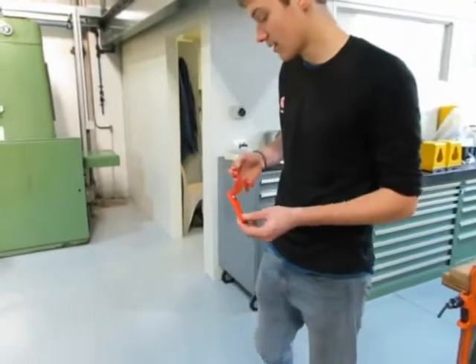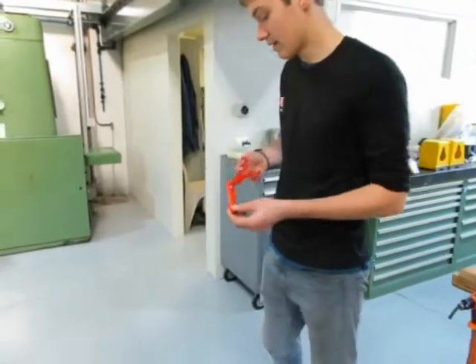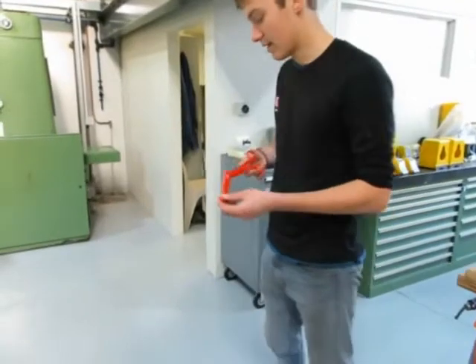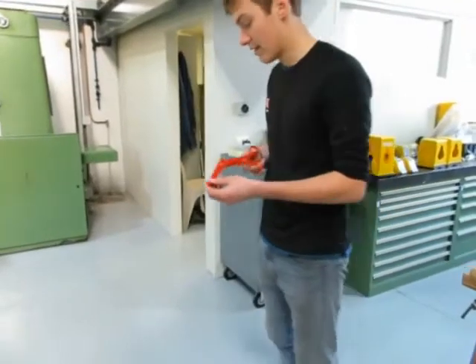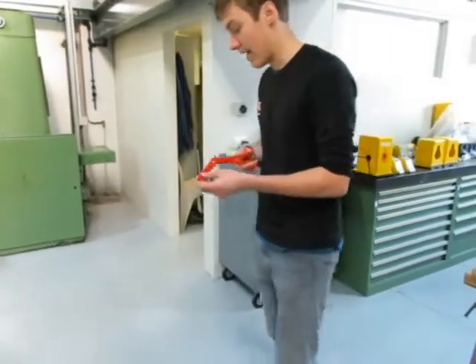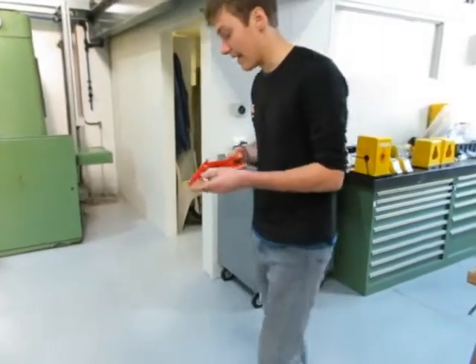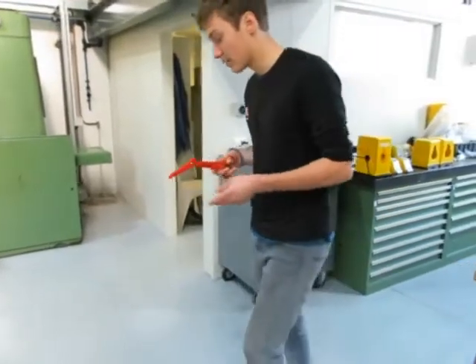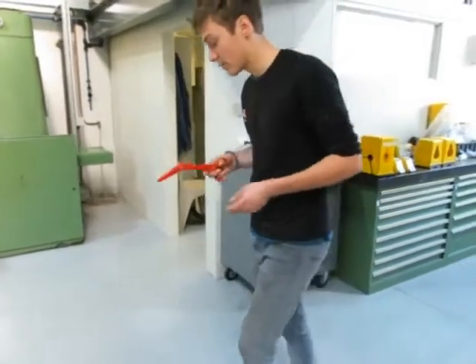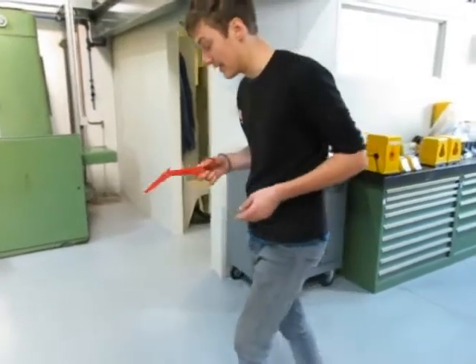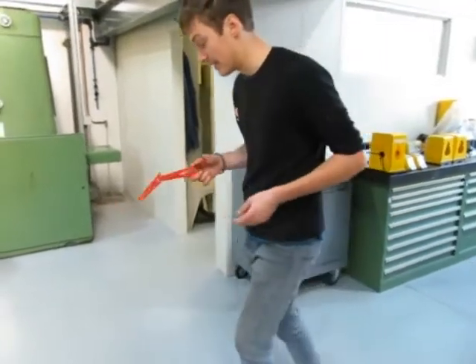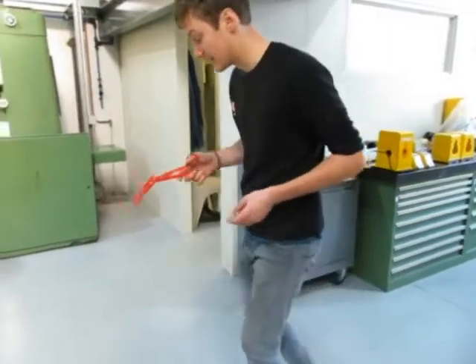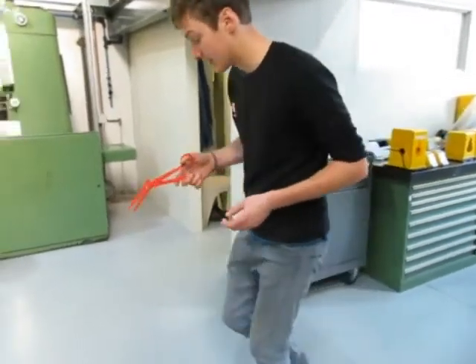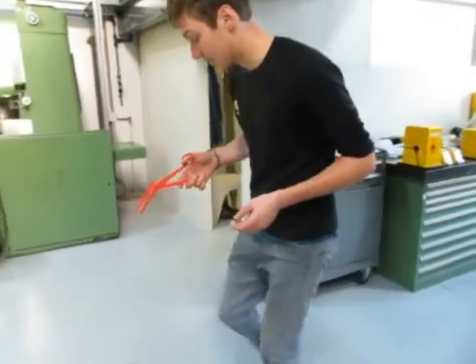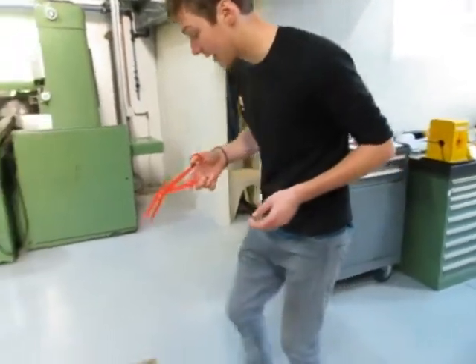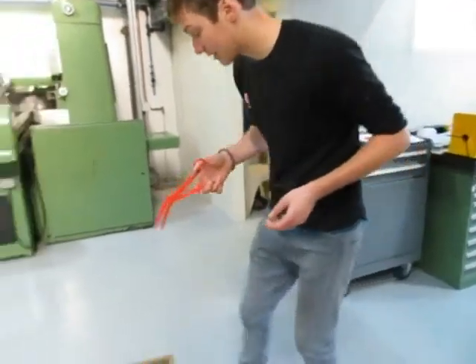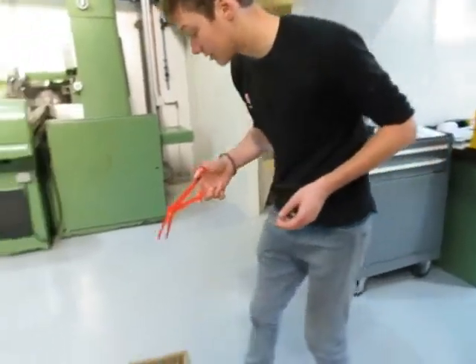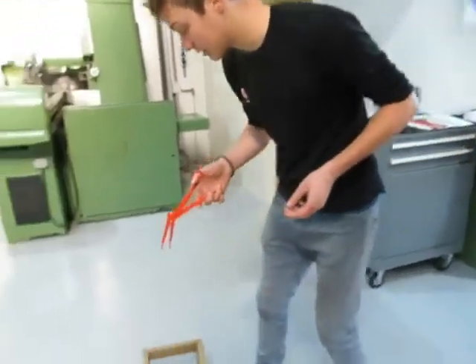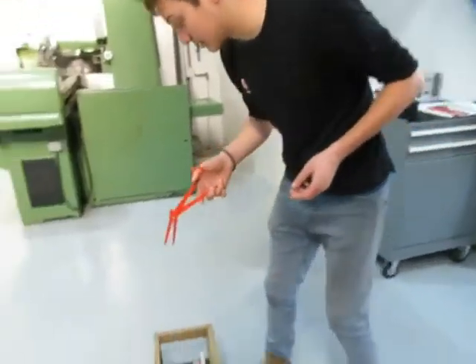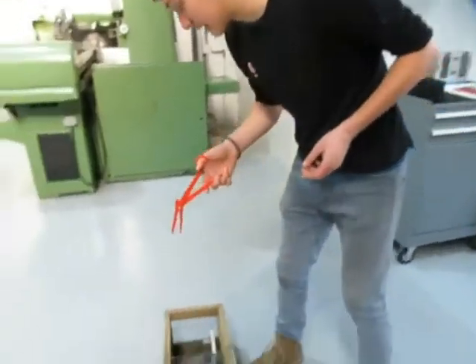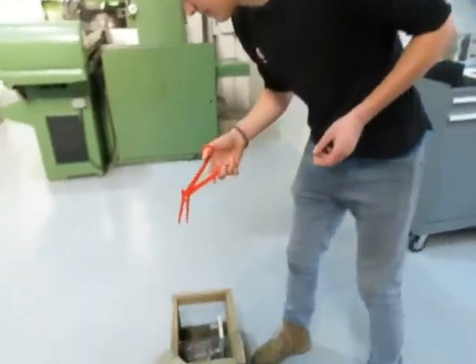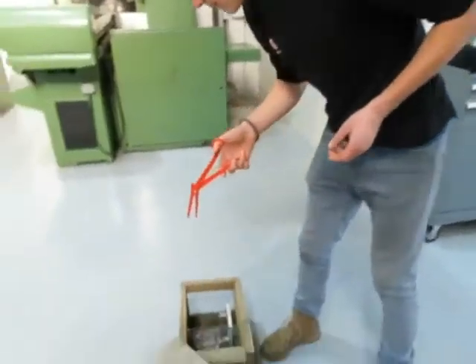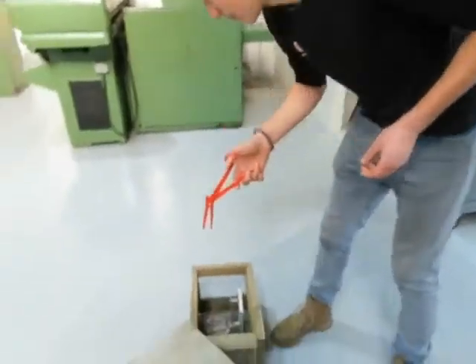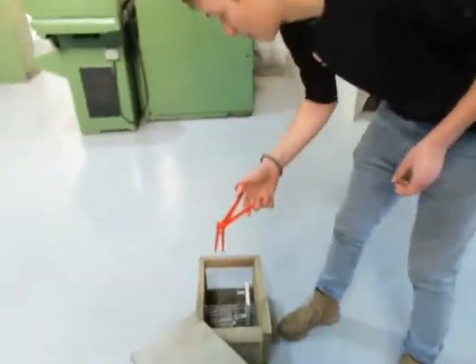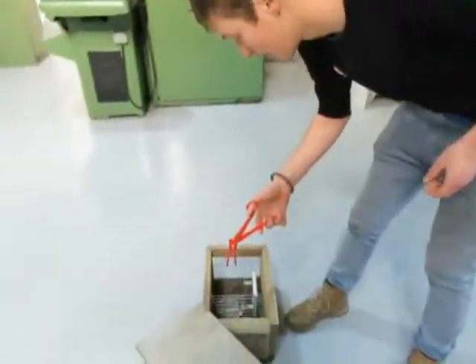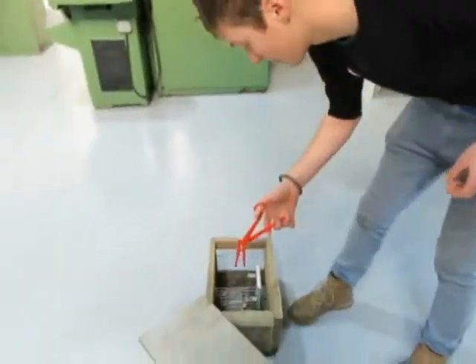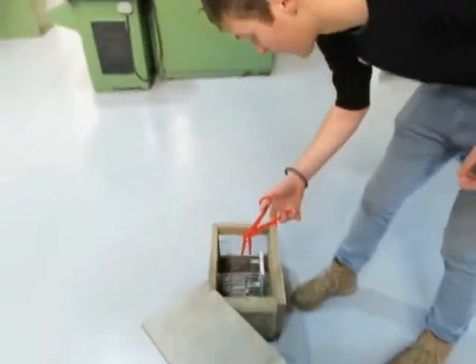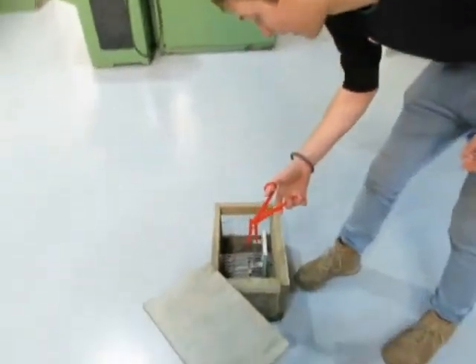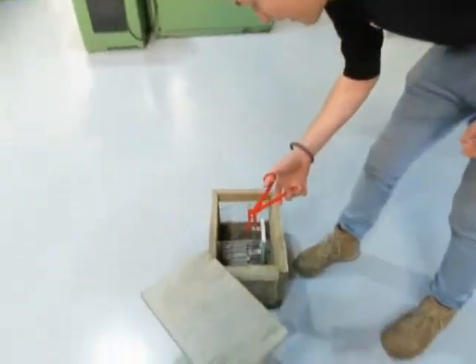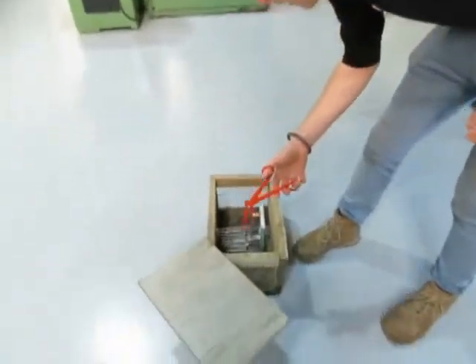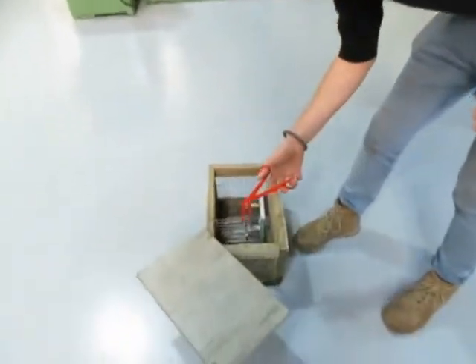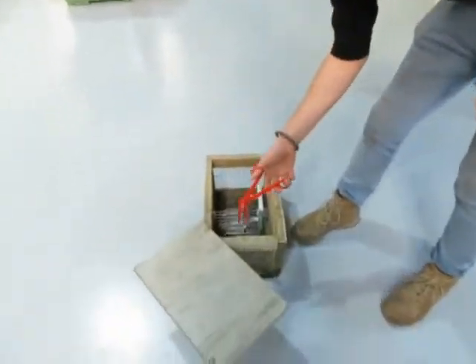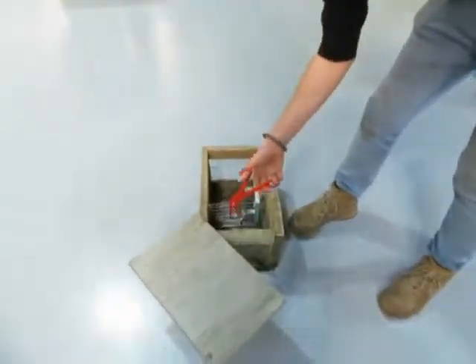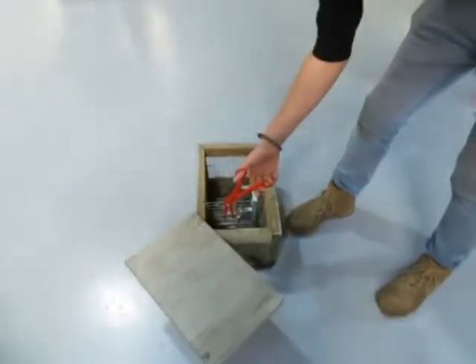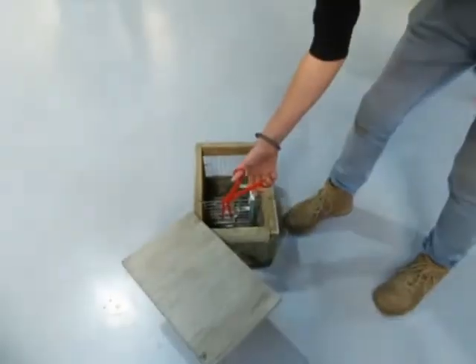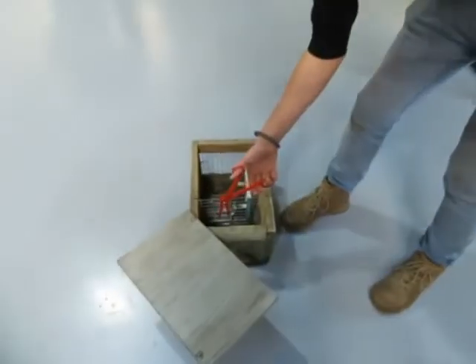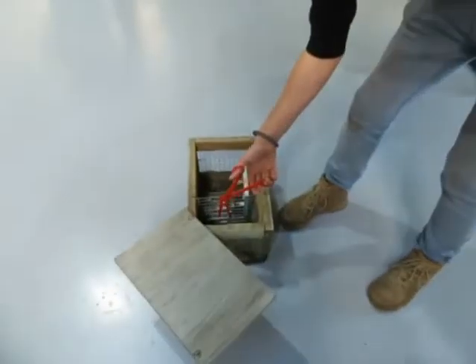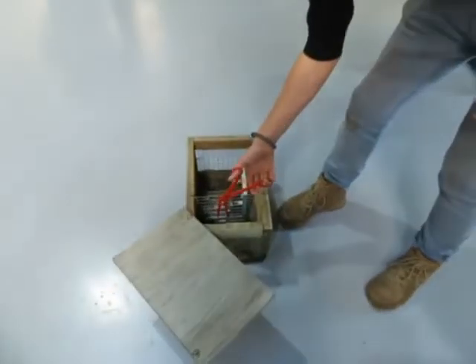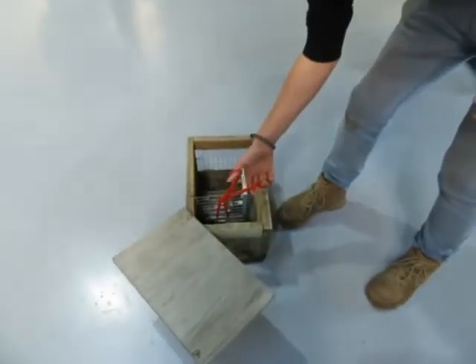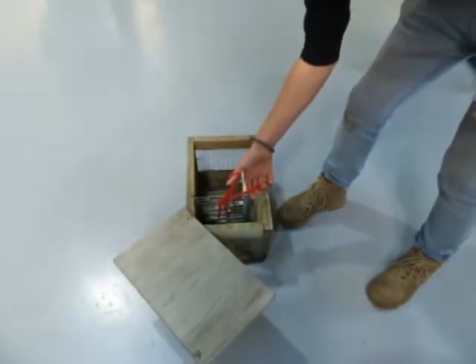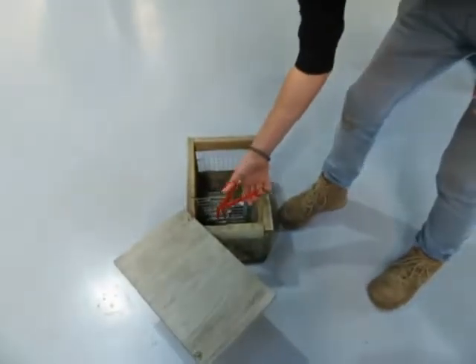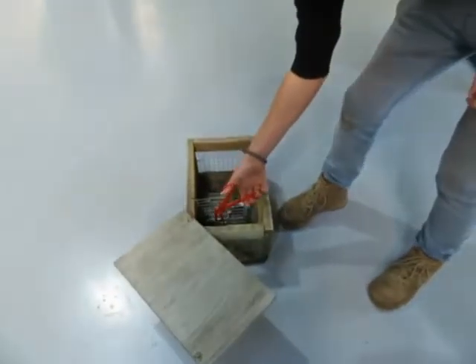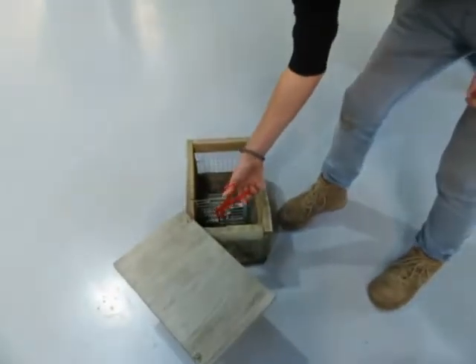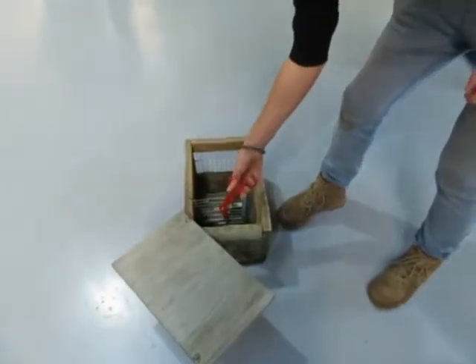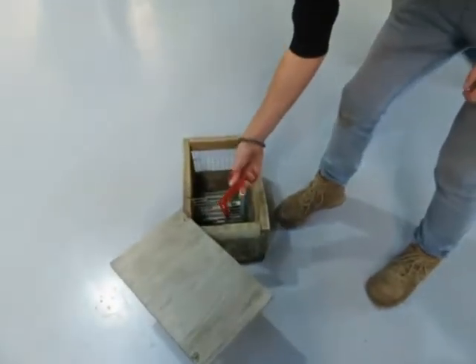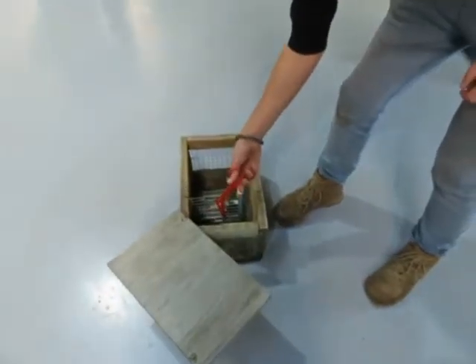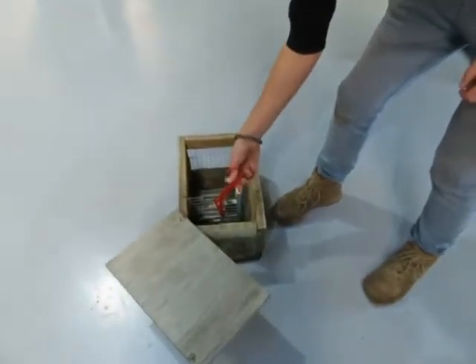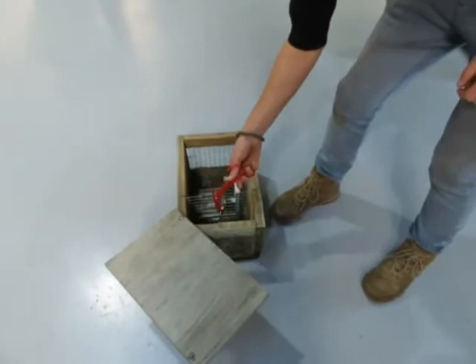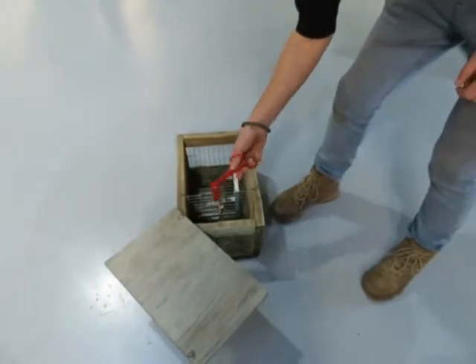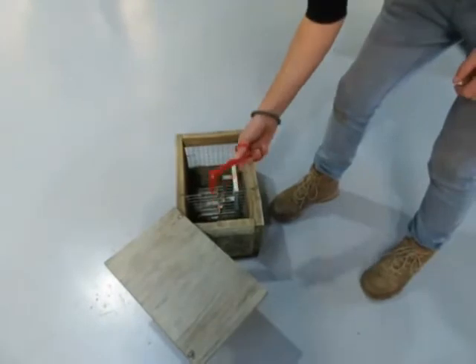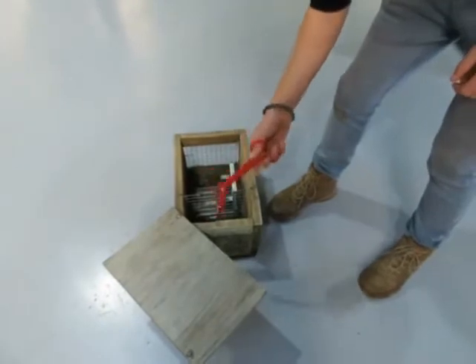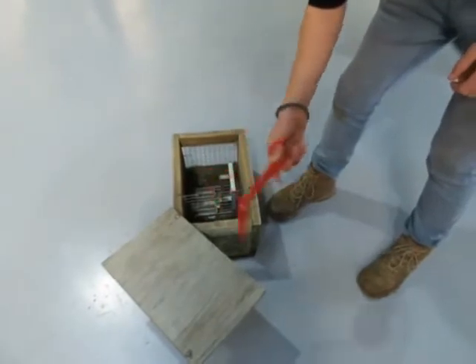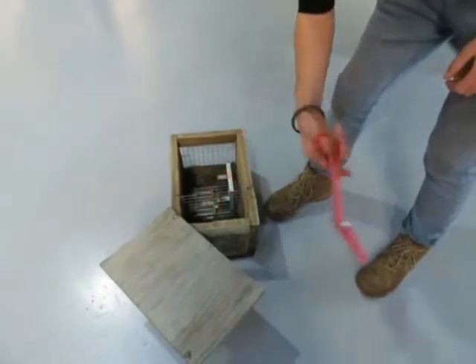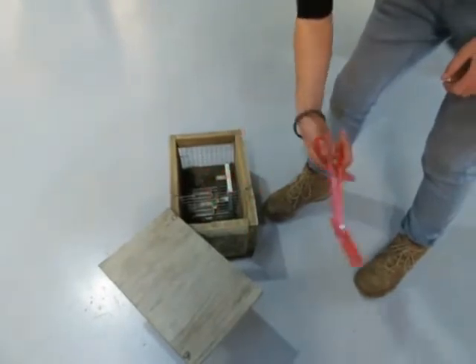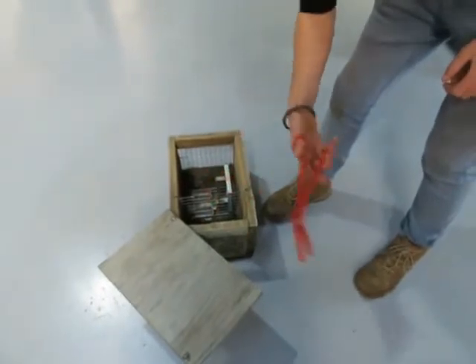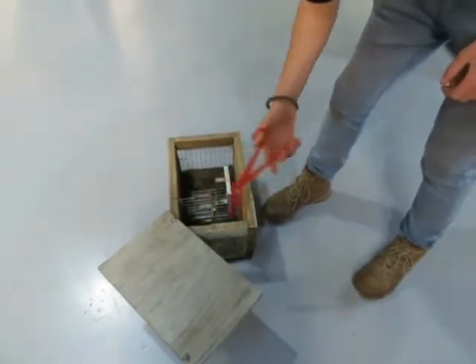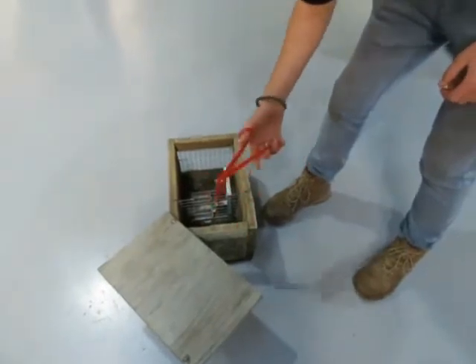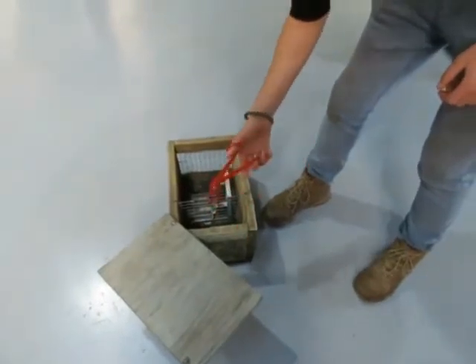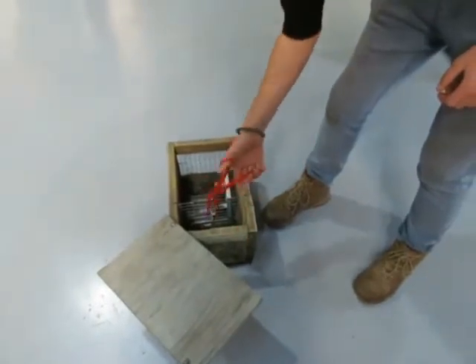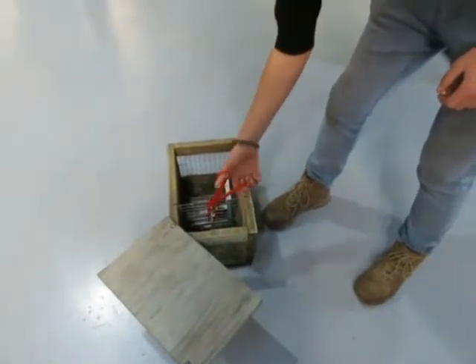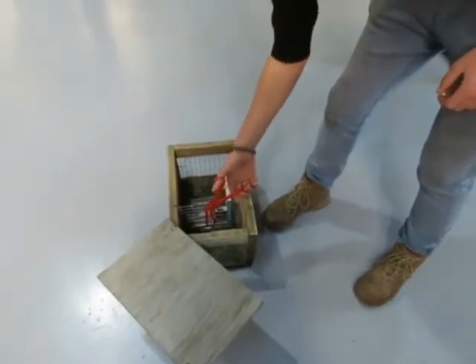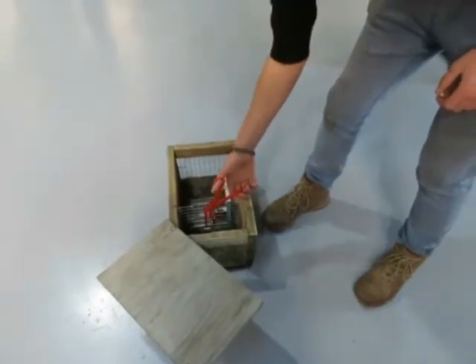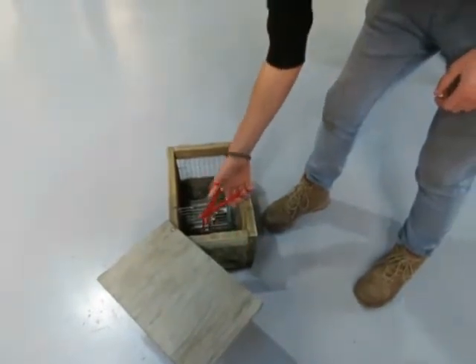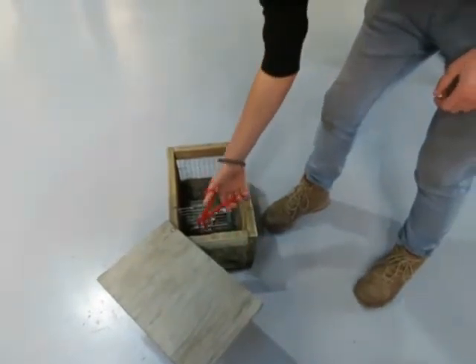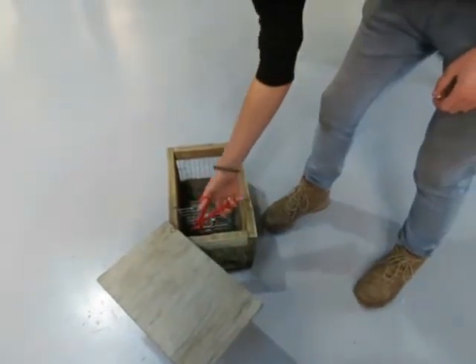The angled head allows you to see clearly through into the trap as you clear out the catch and the remnants.